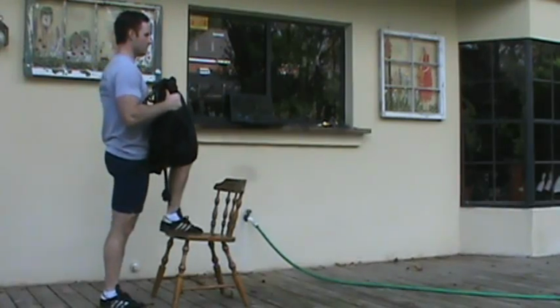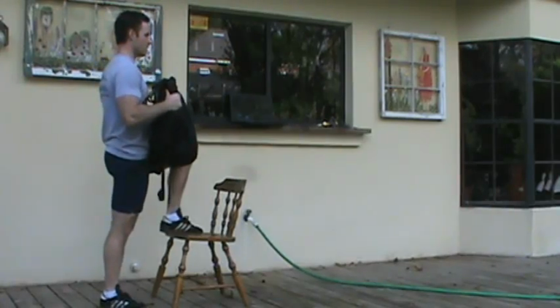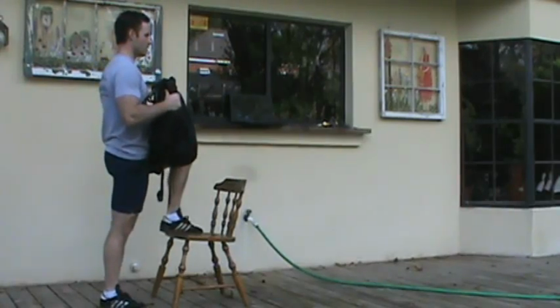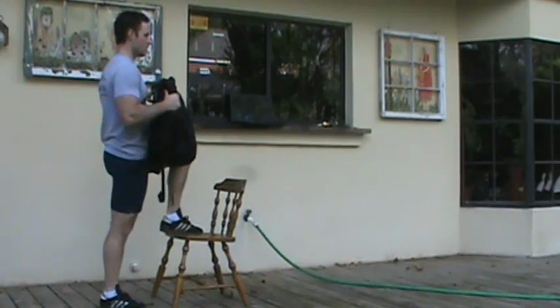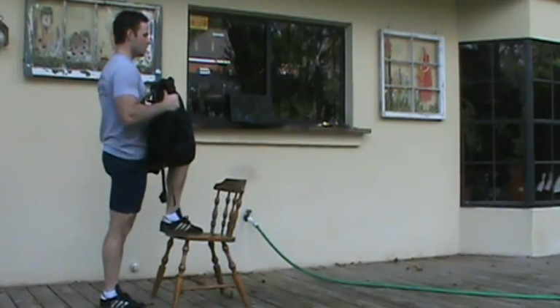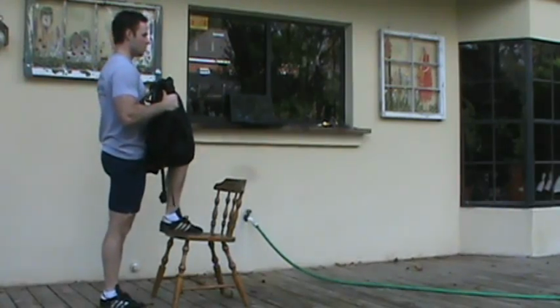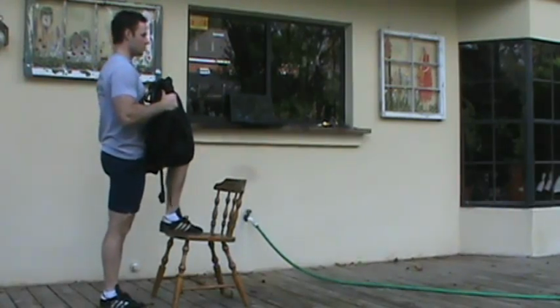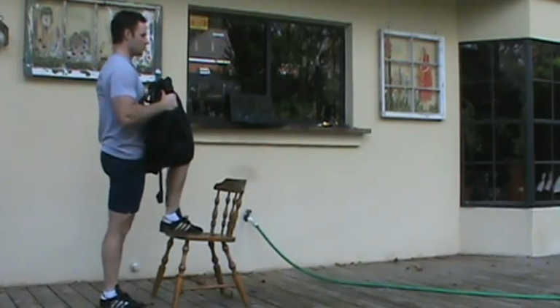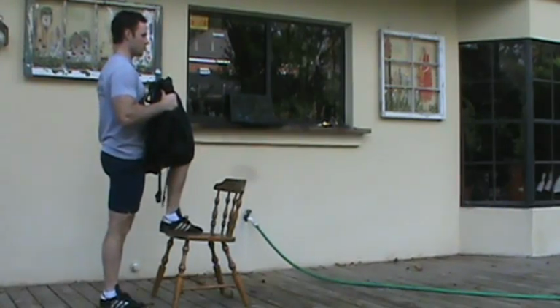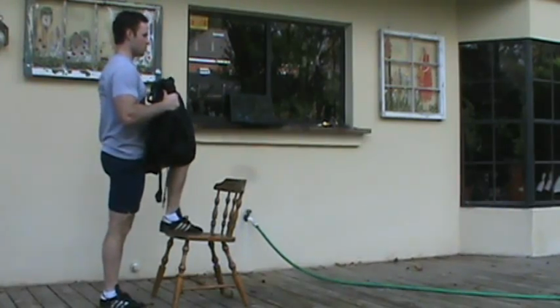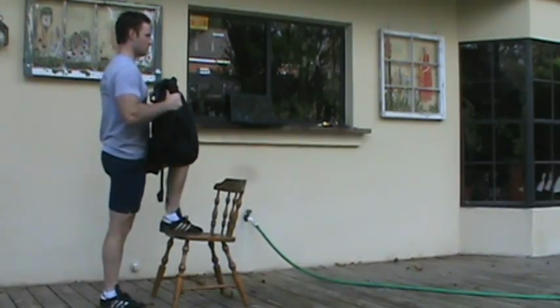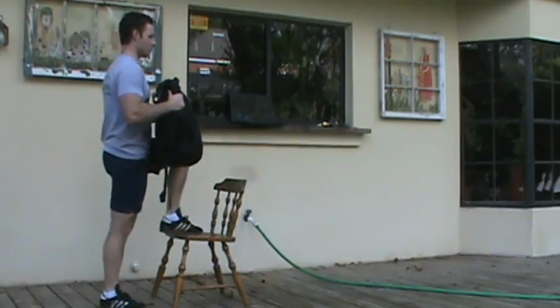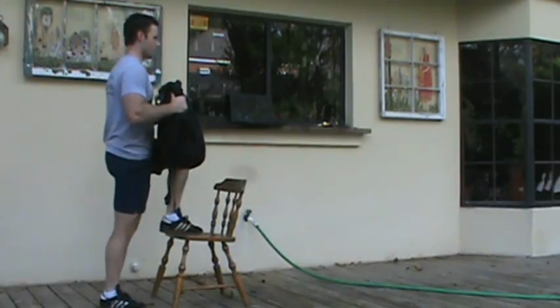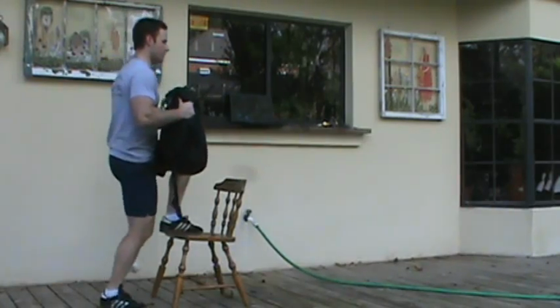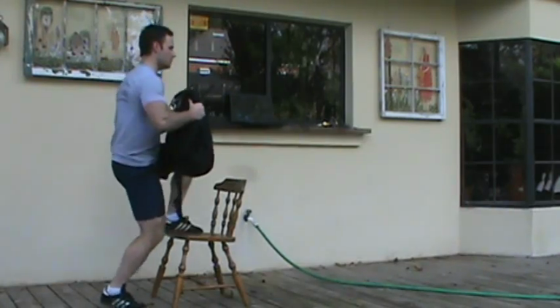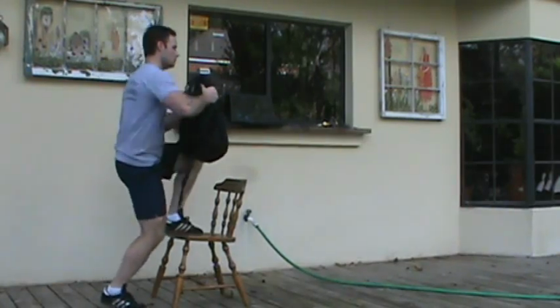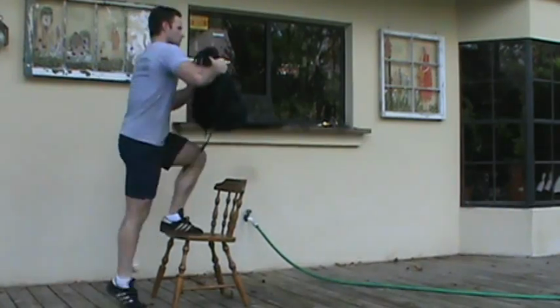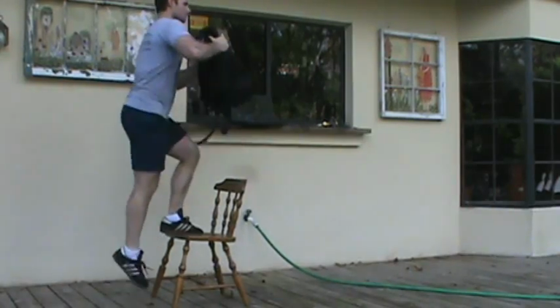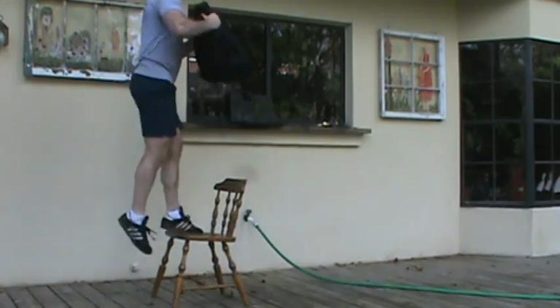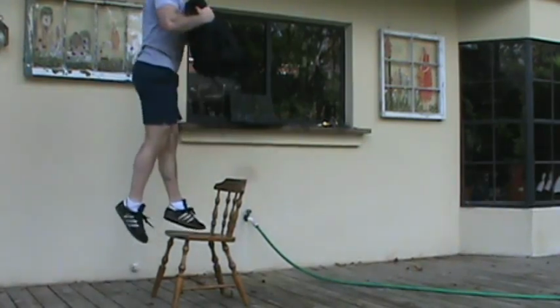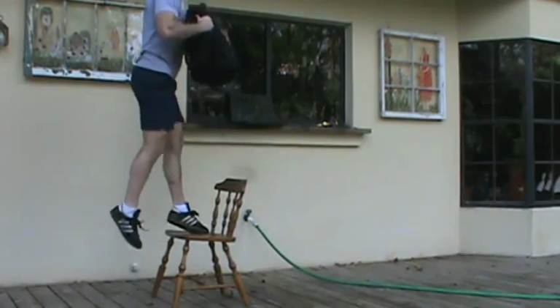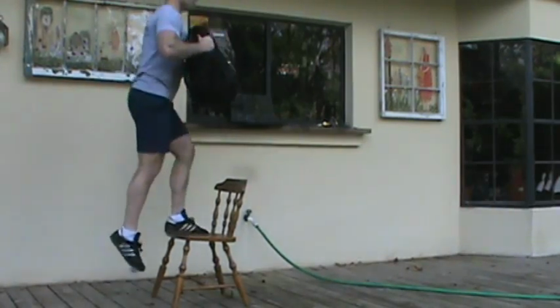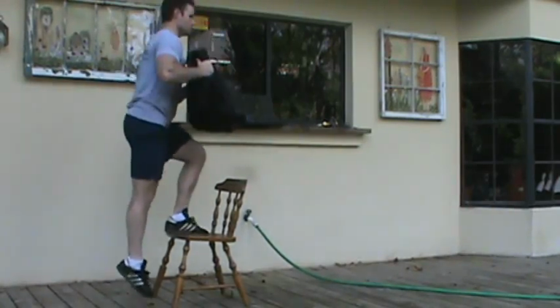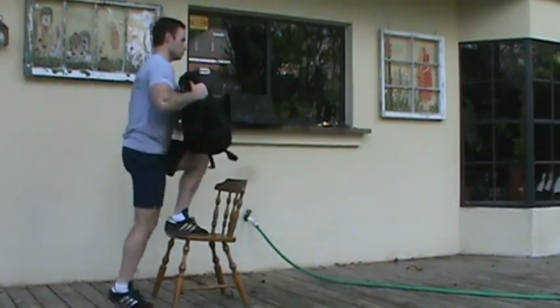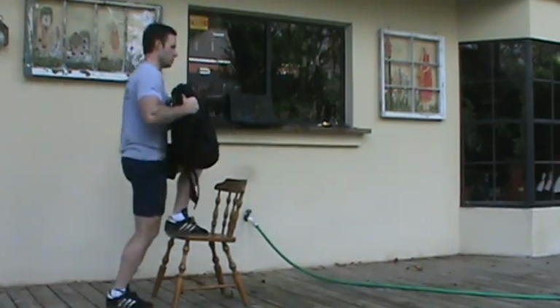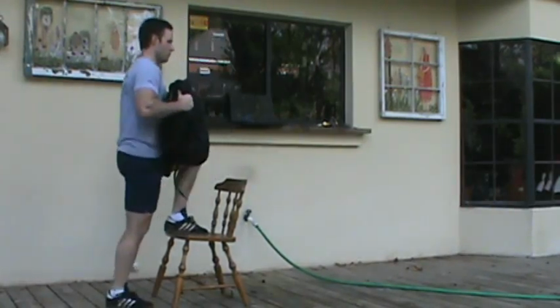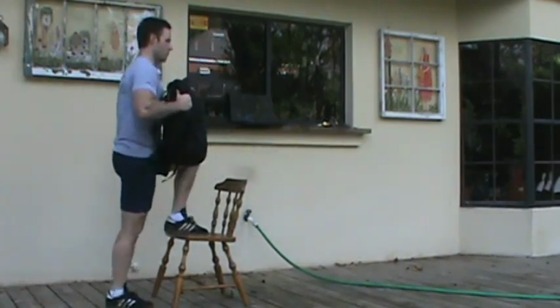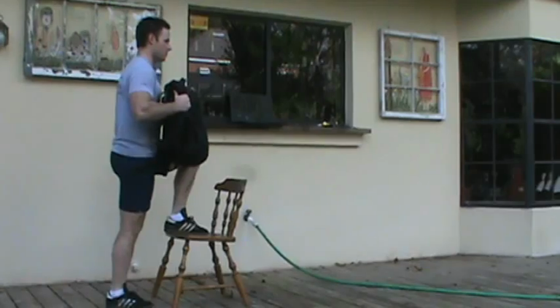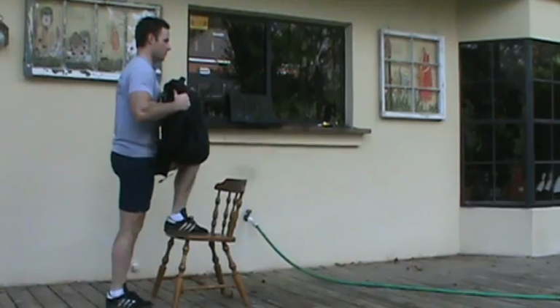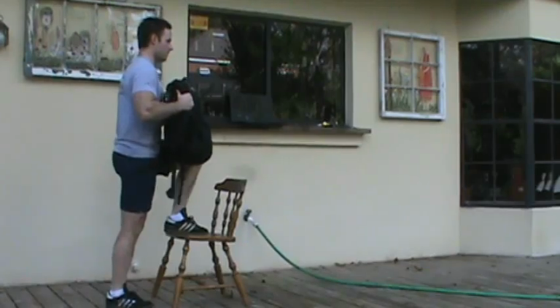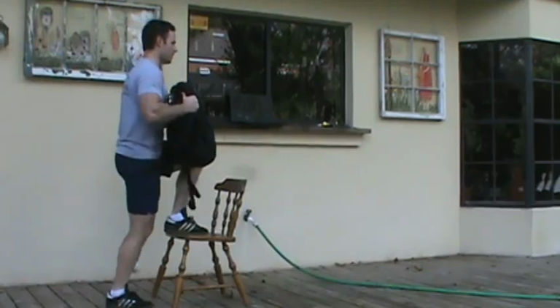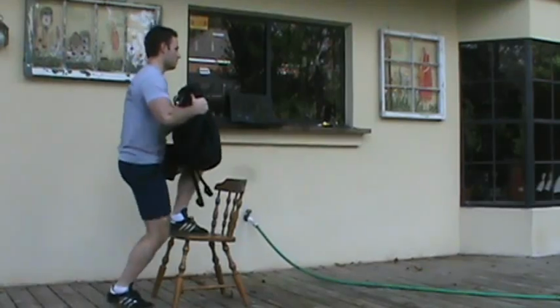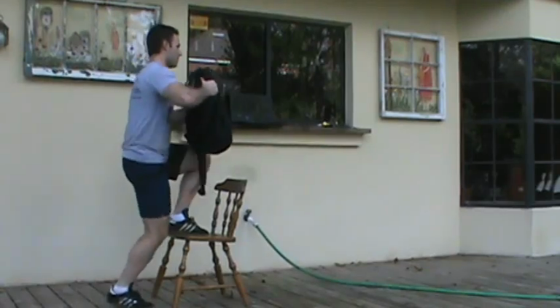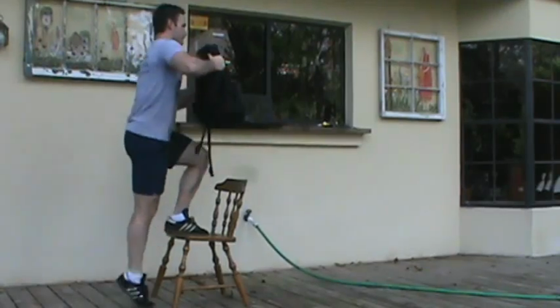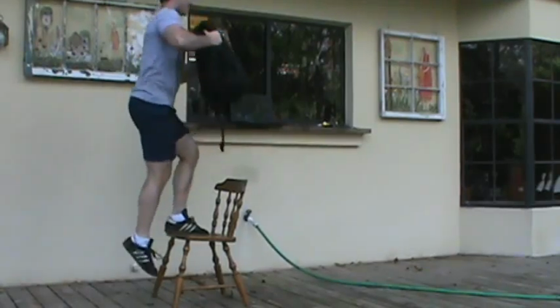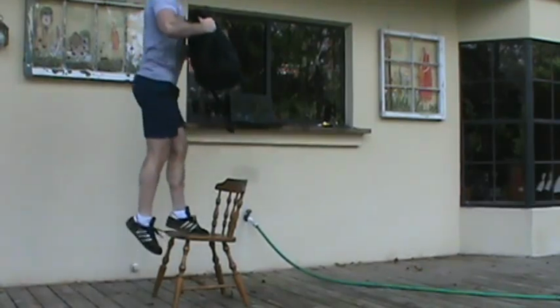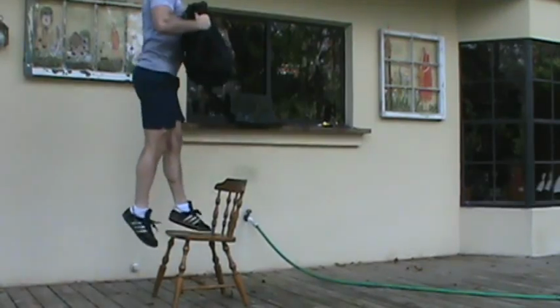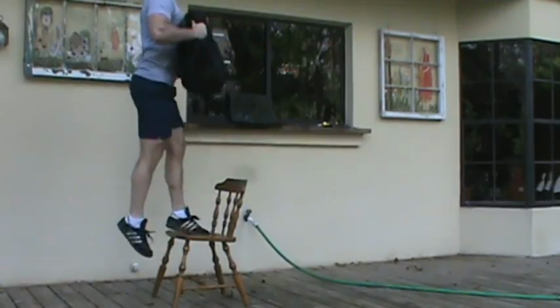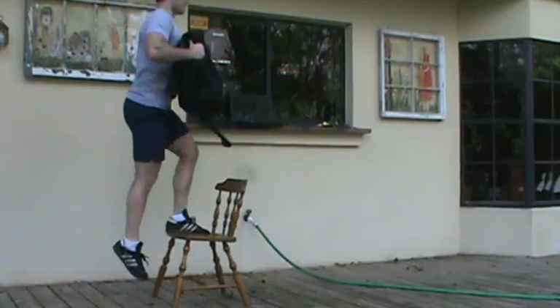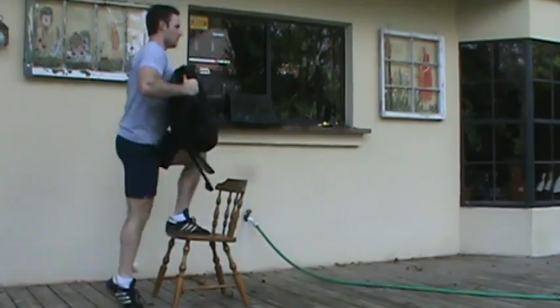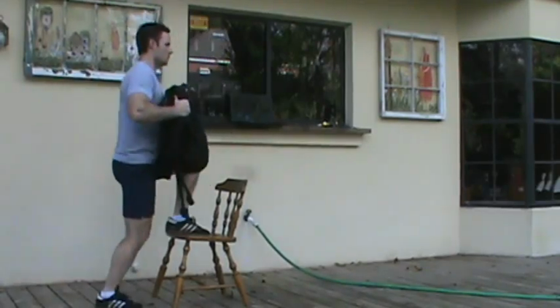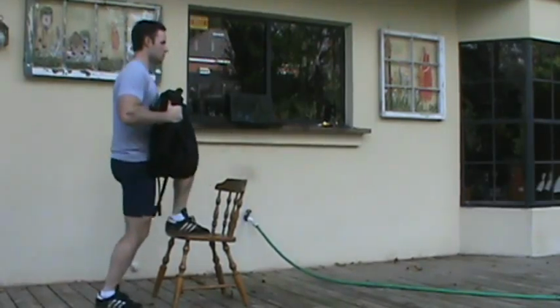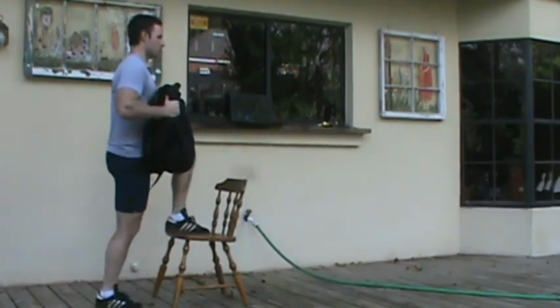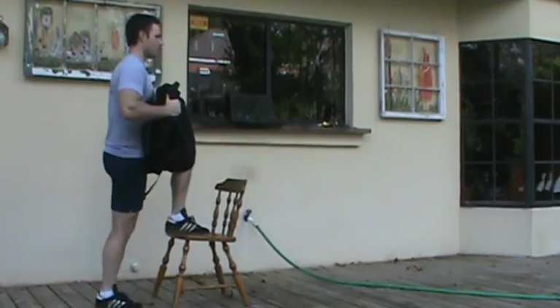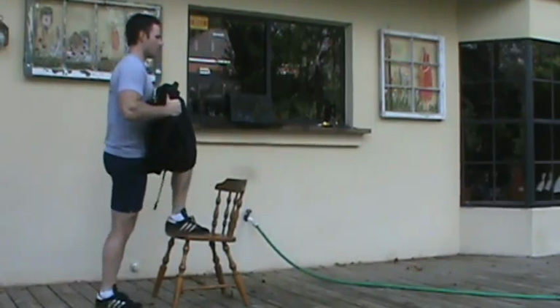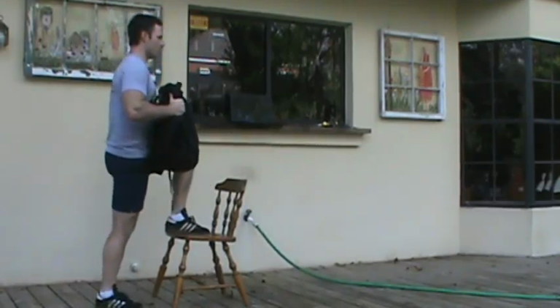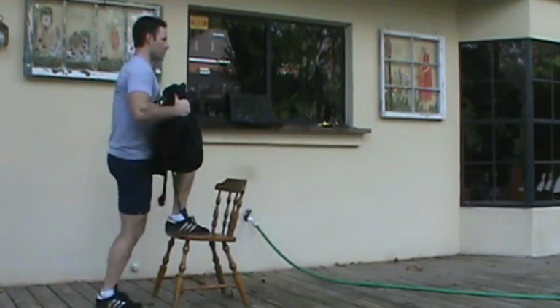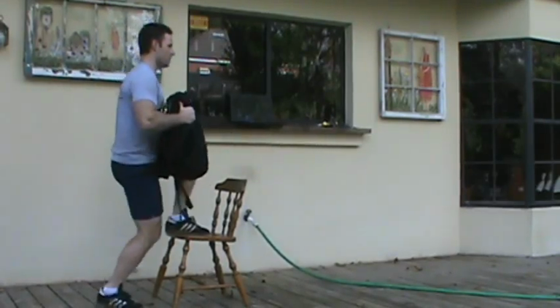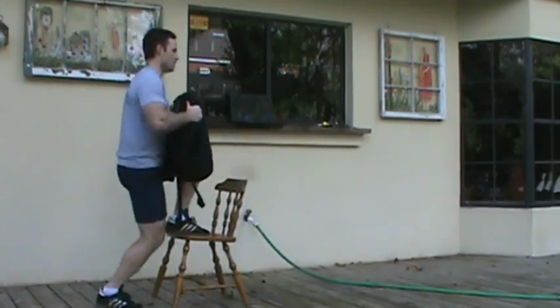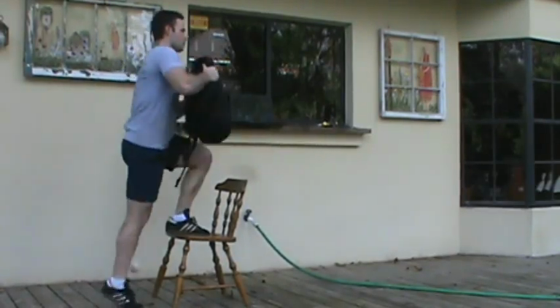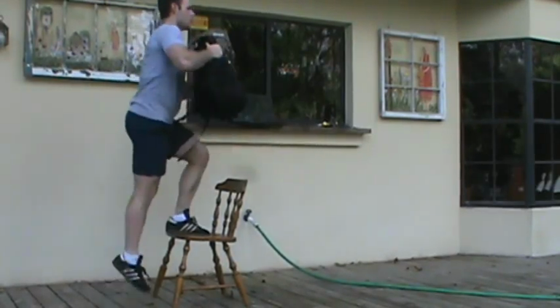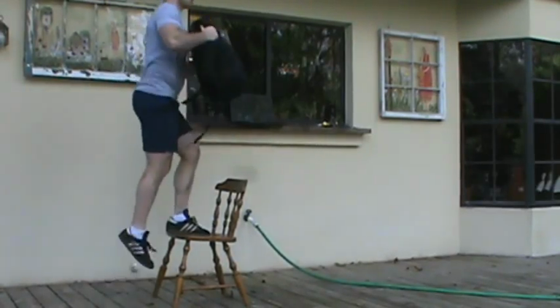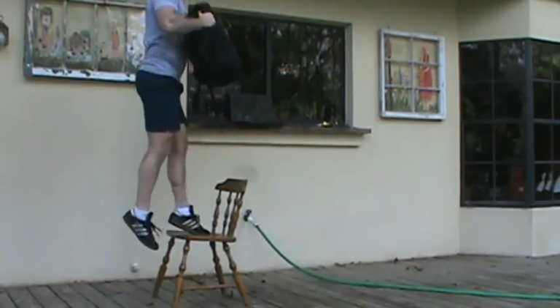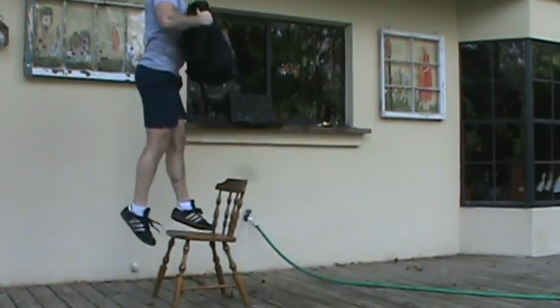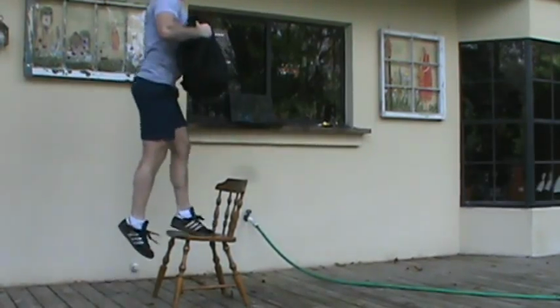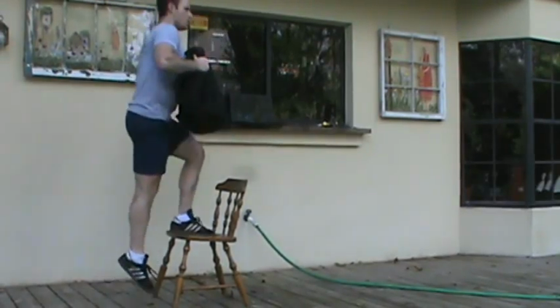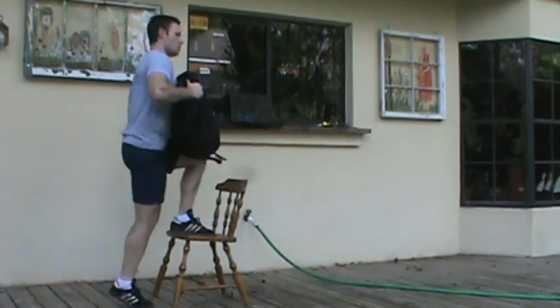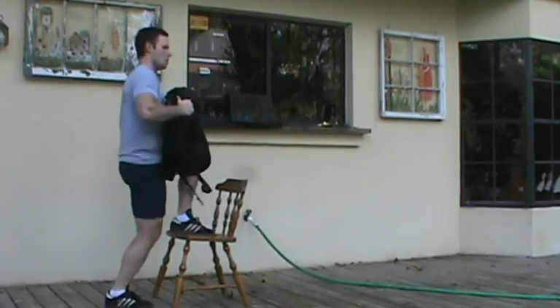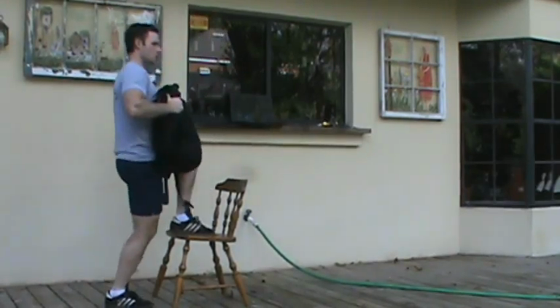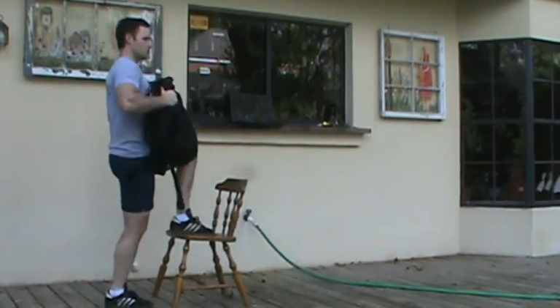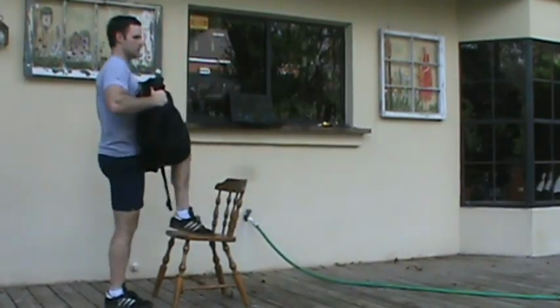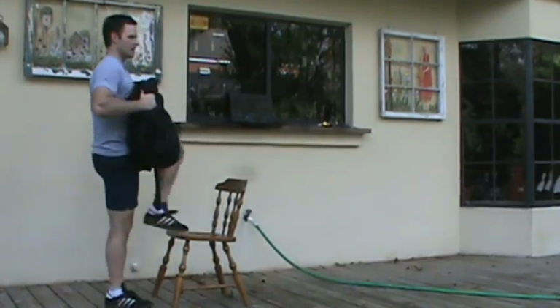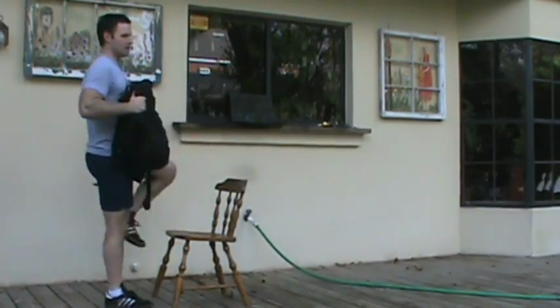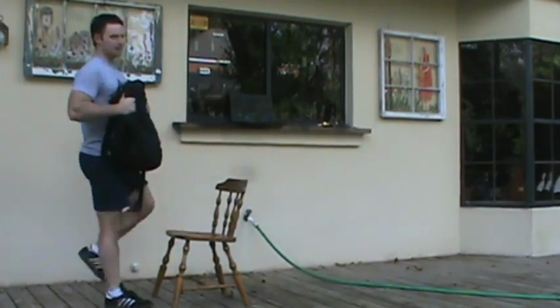So again, just press through your heel, jump up, come down, jump up, come down — just like that.